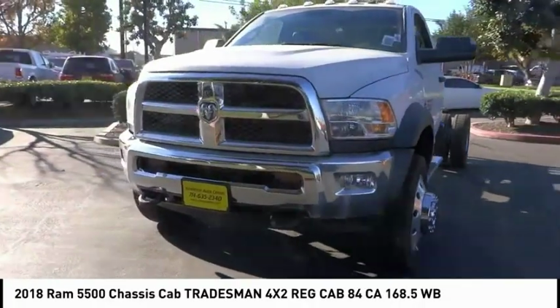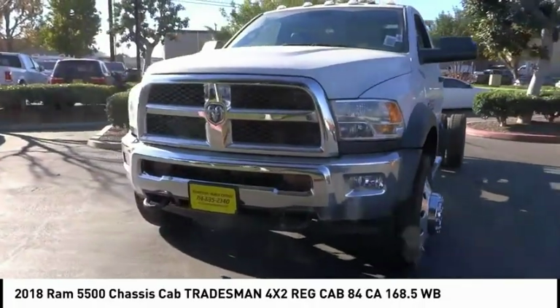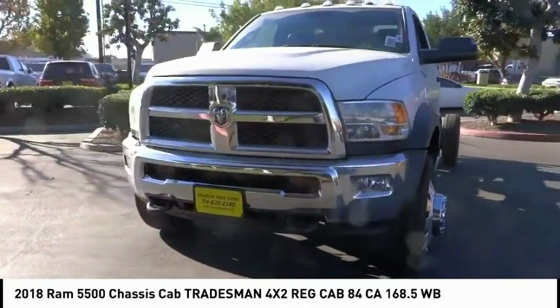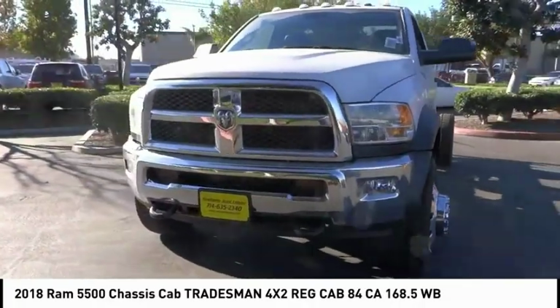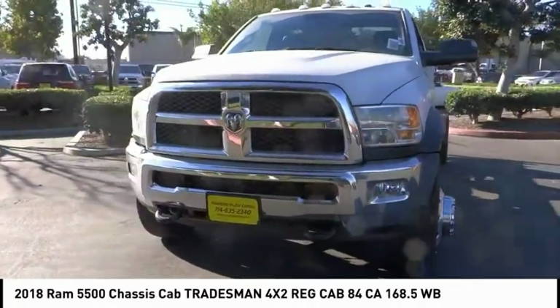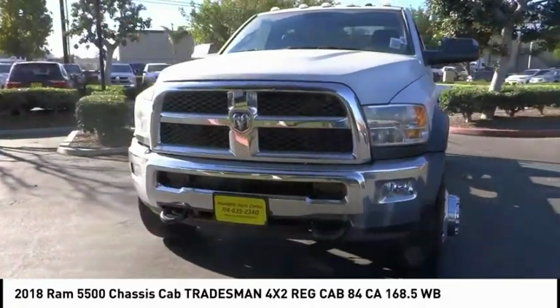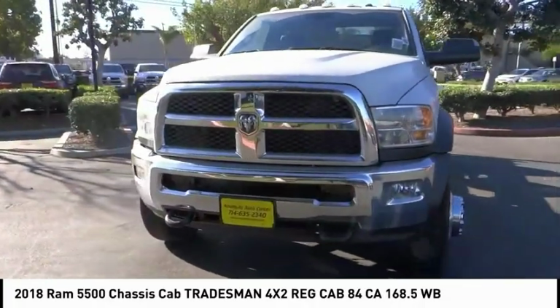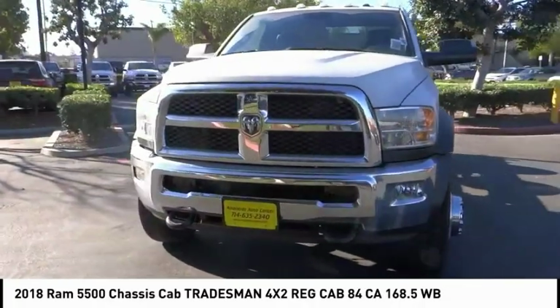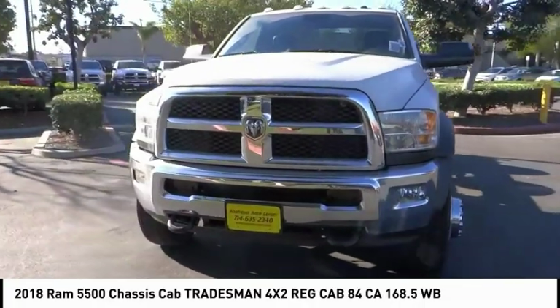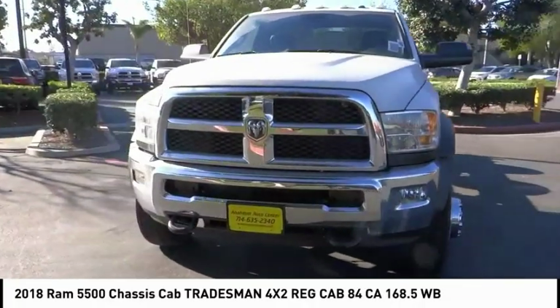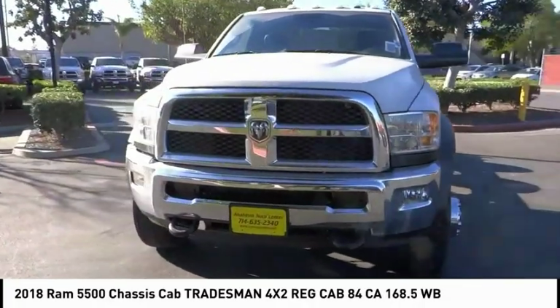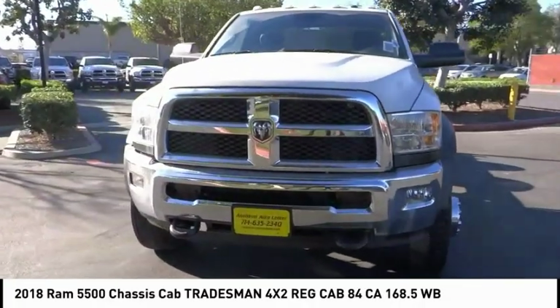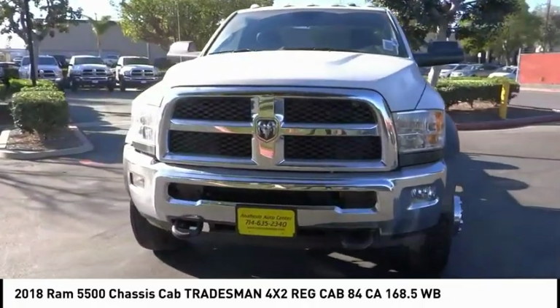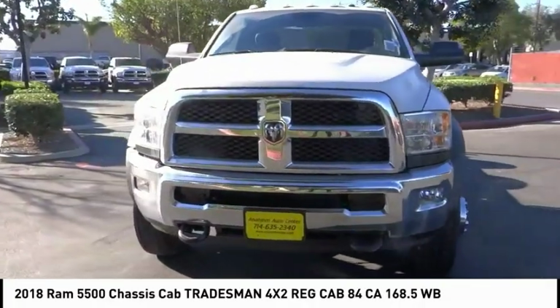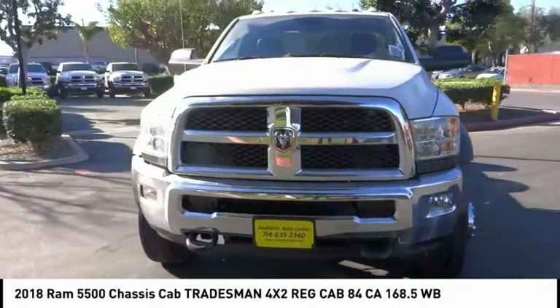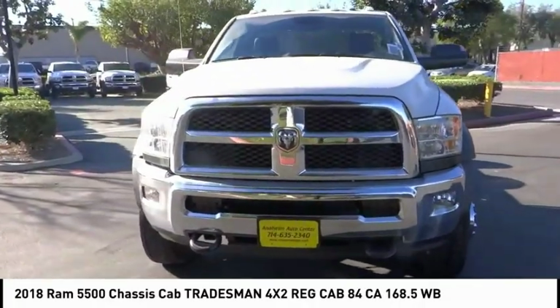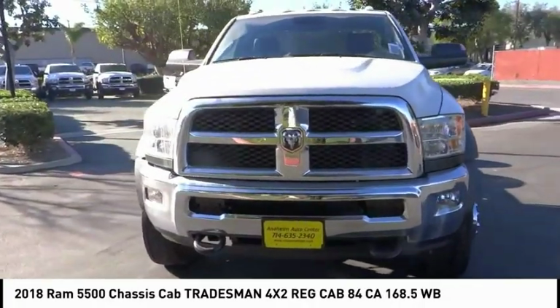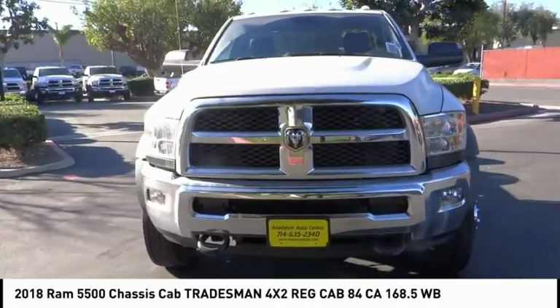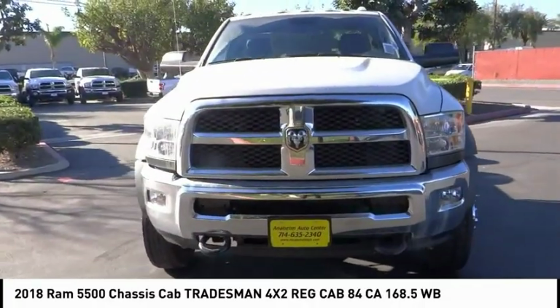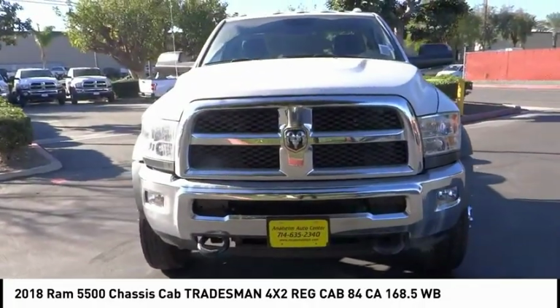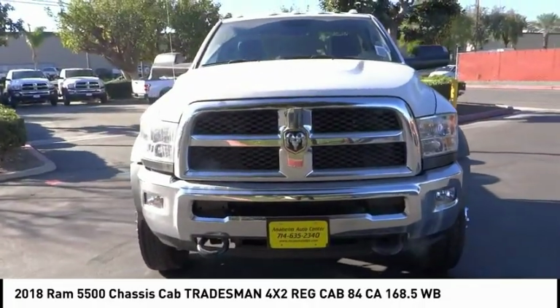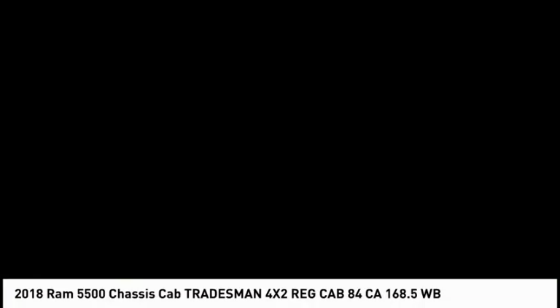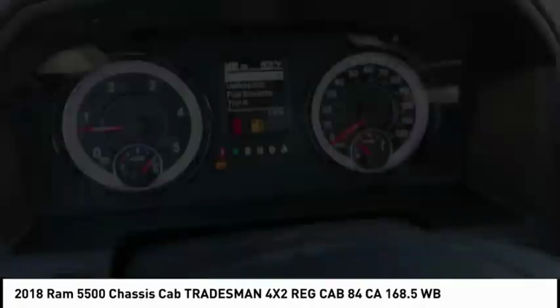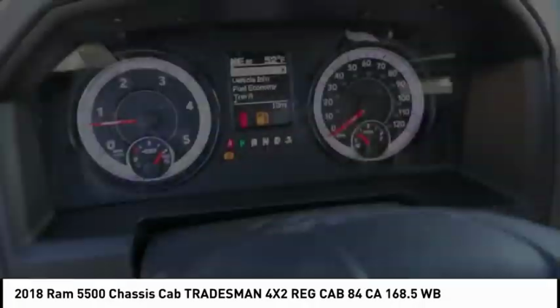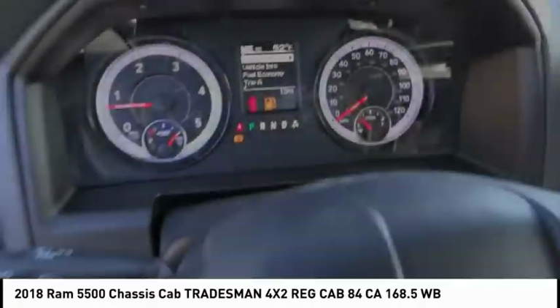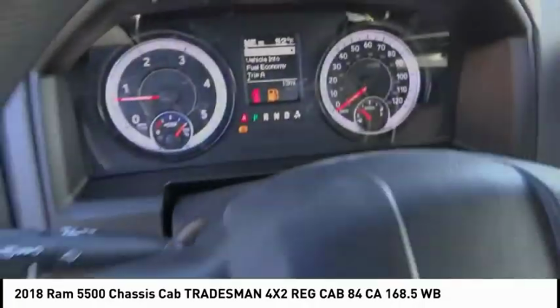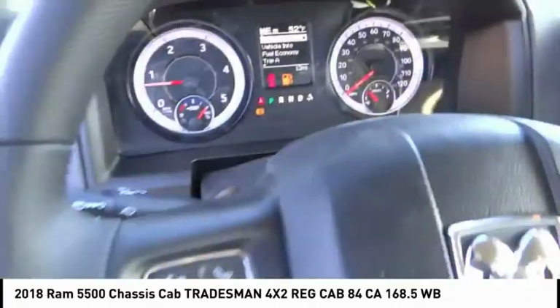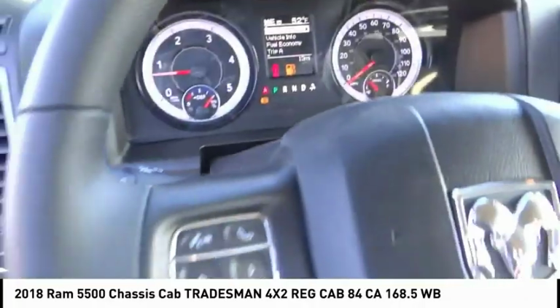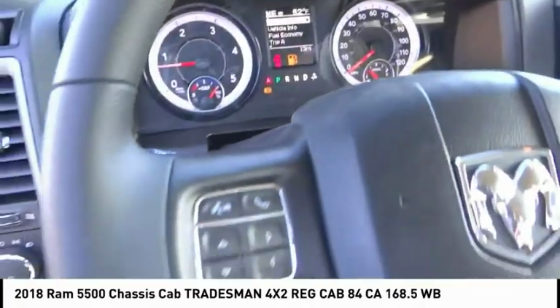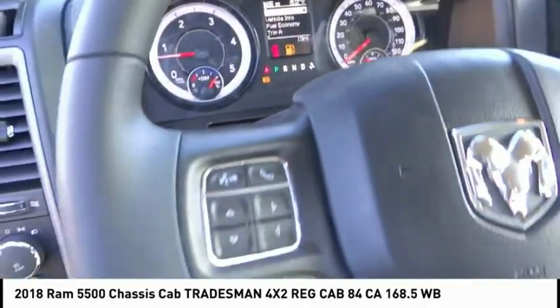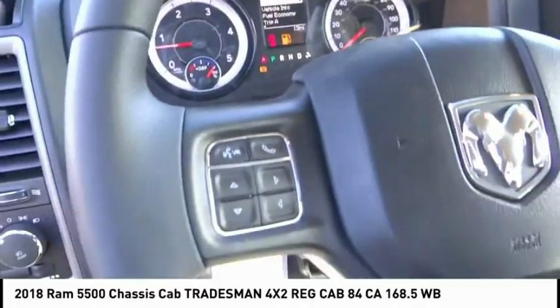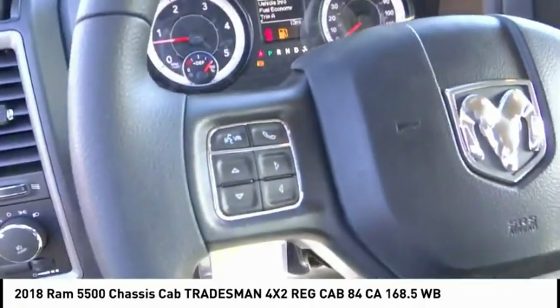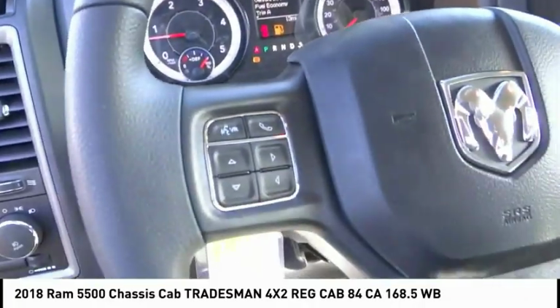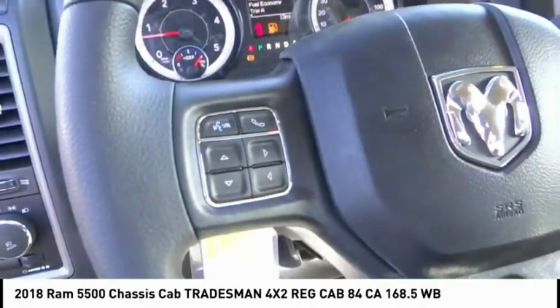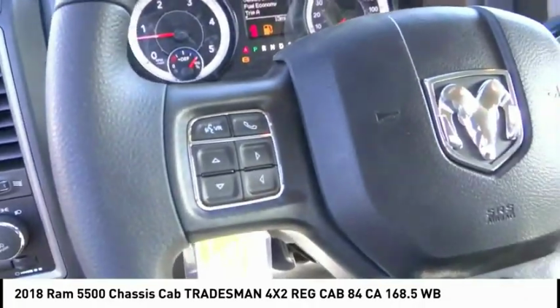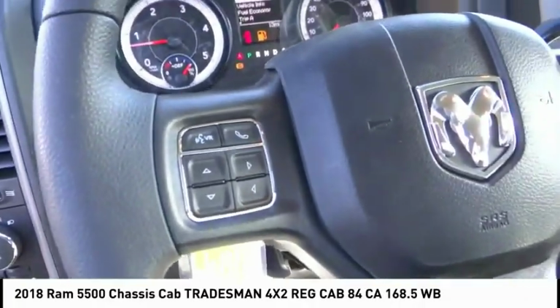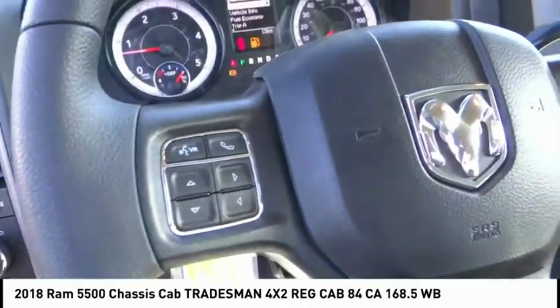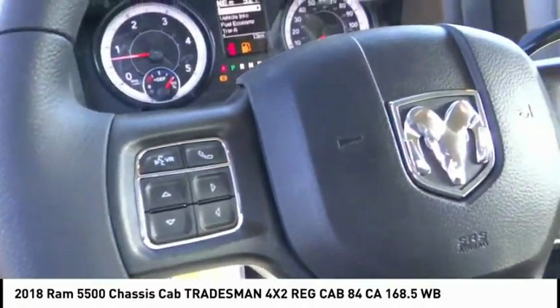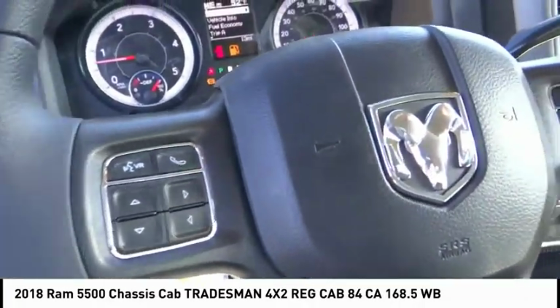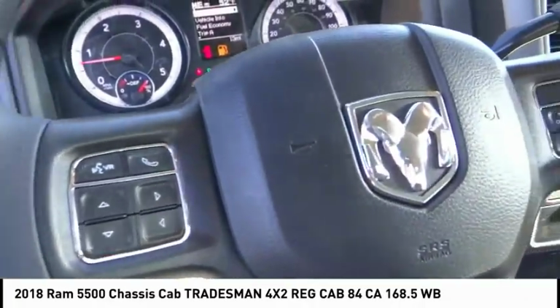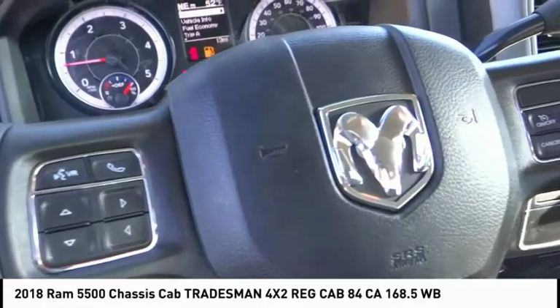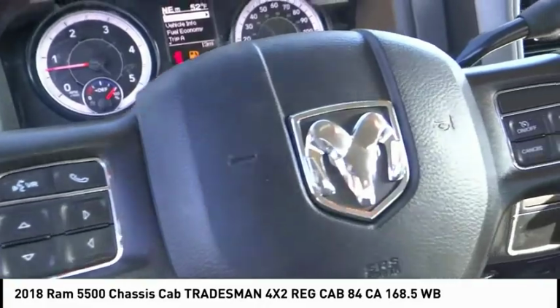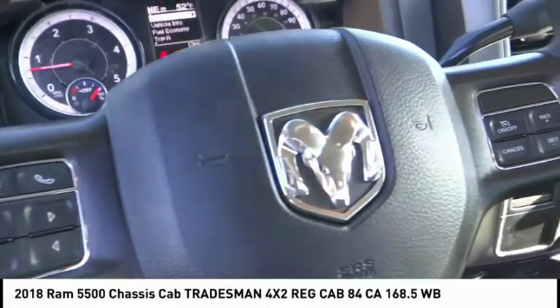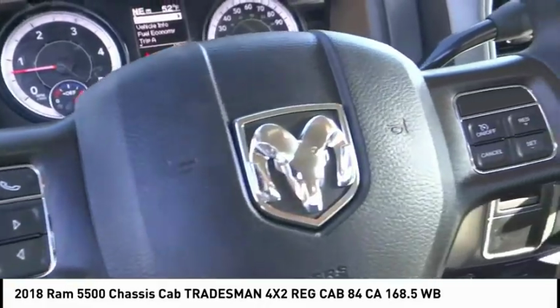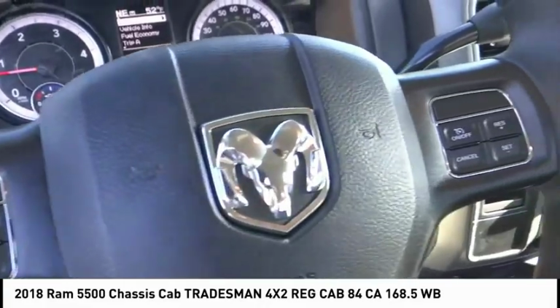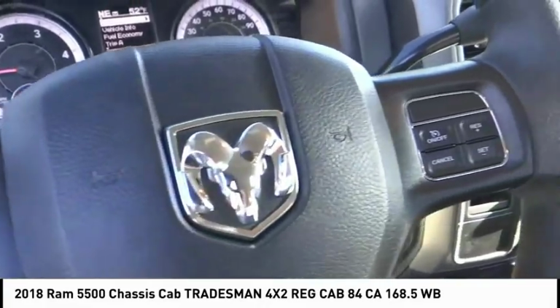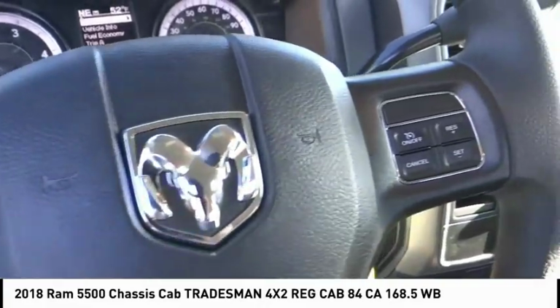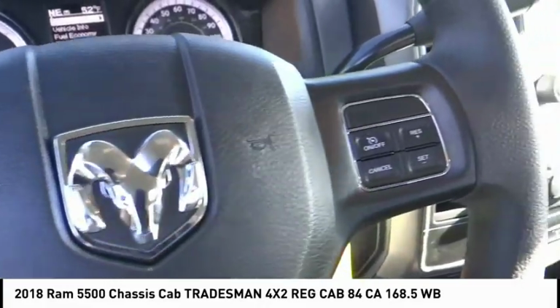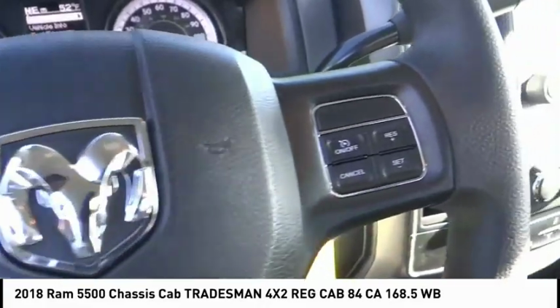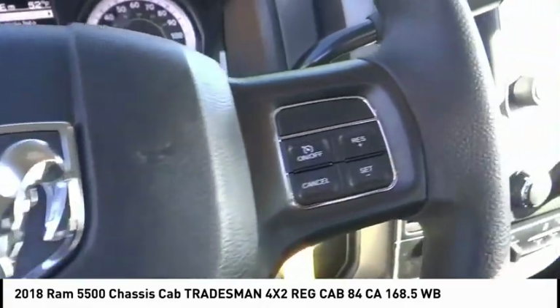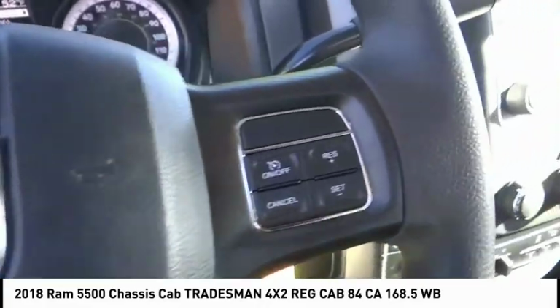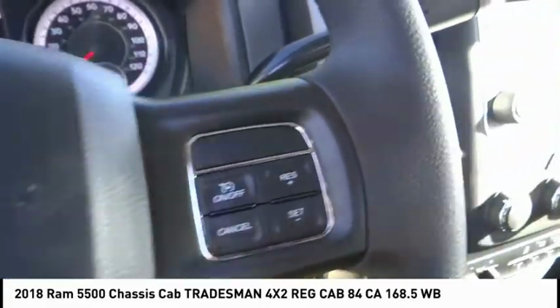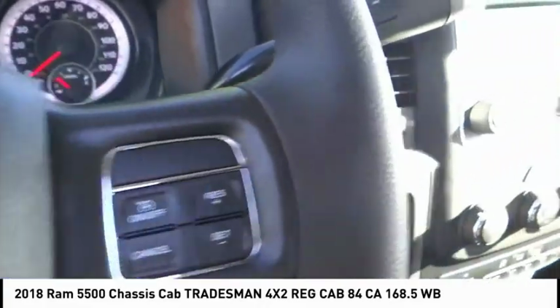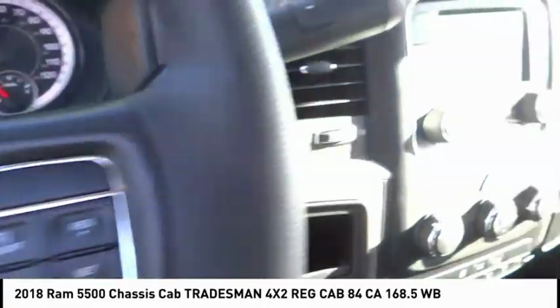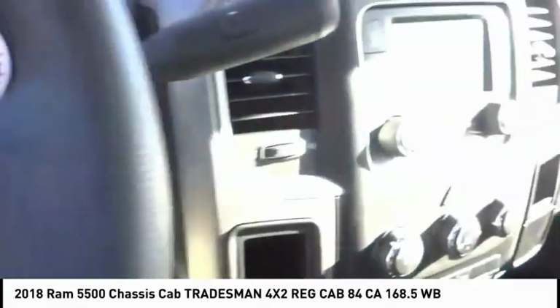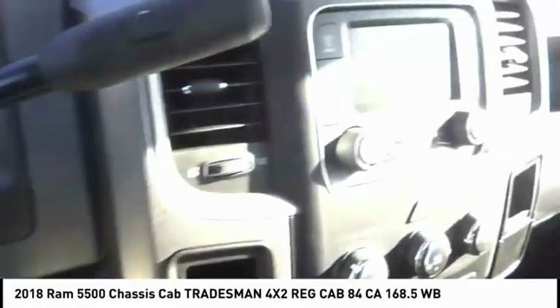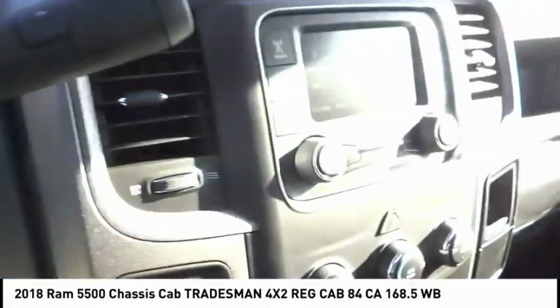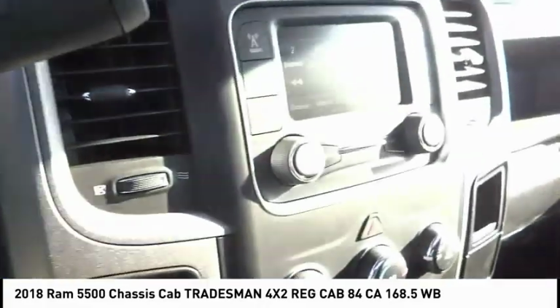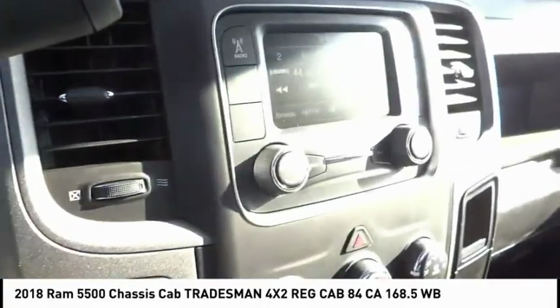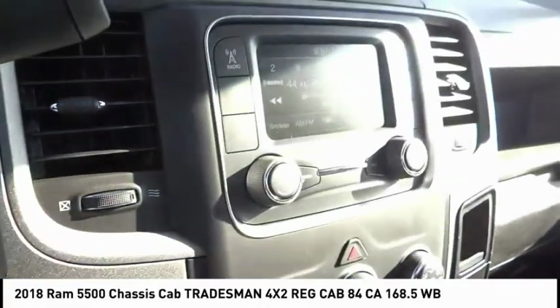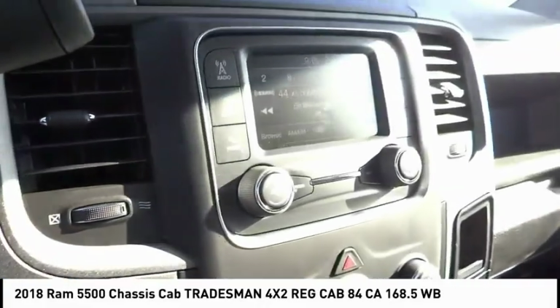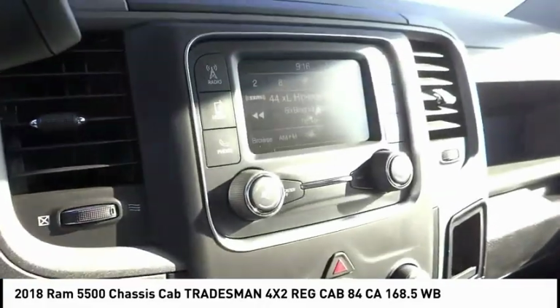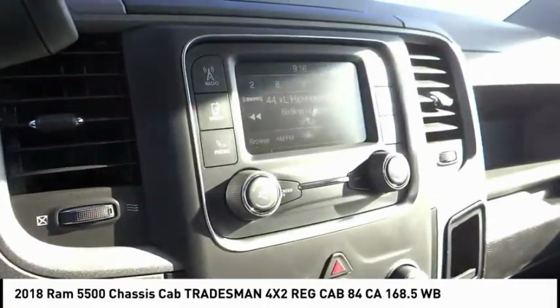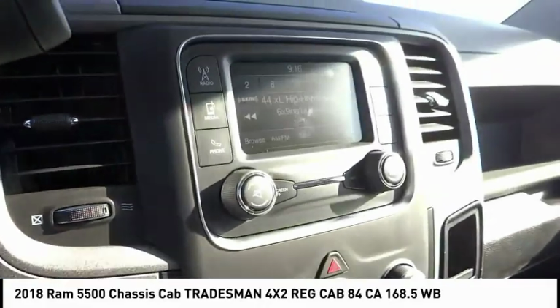Power steering, cruise control, four-wheel disc brakes, AM FM stereo radio, MP3 player.